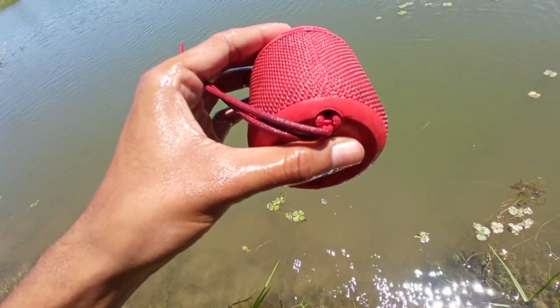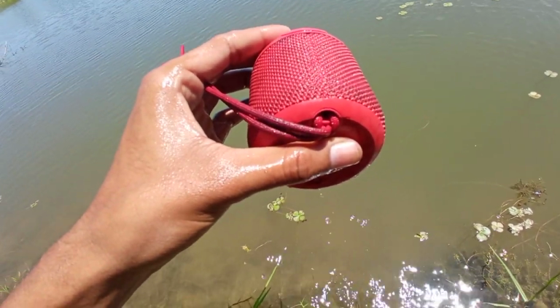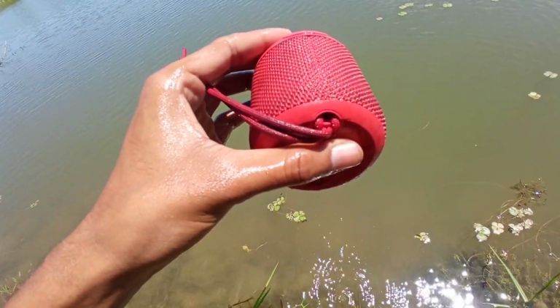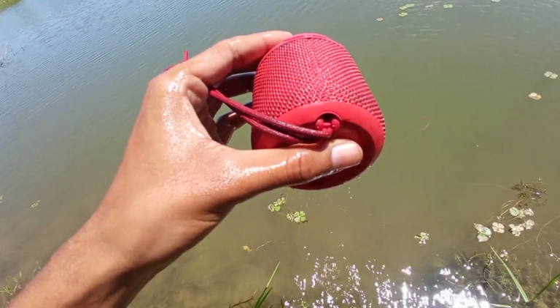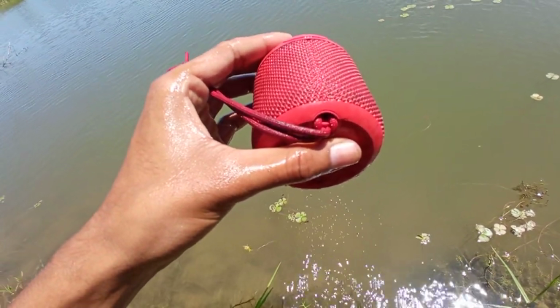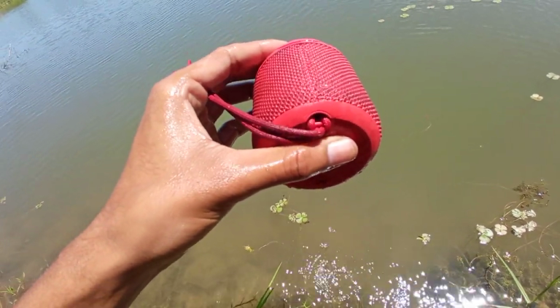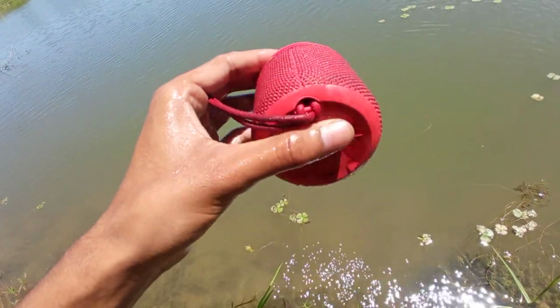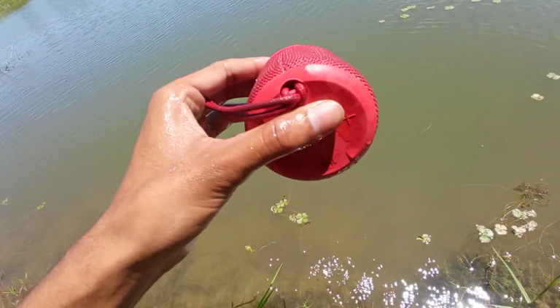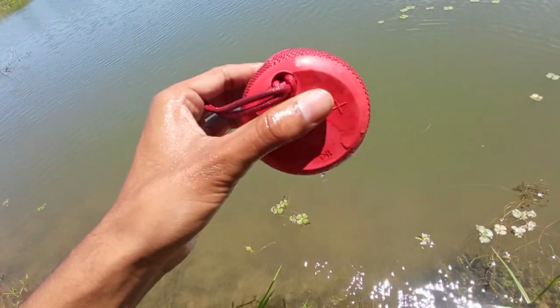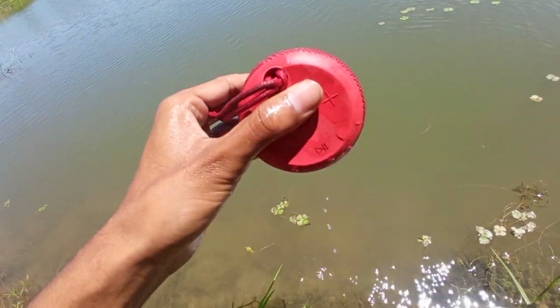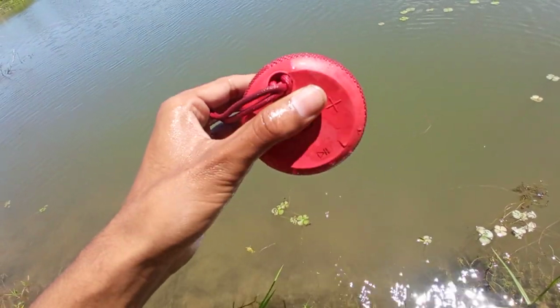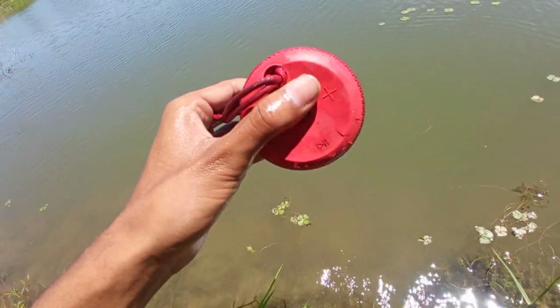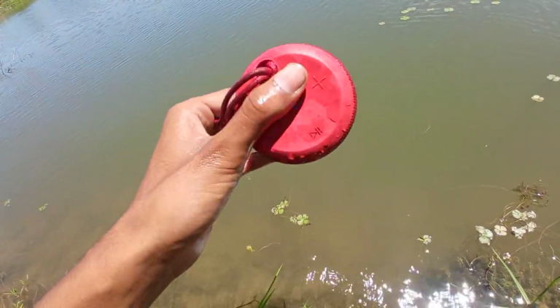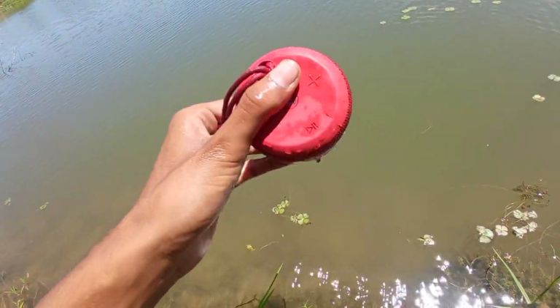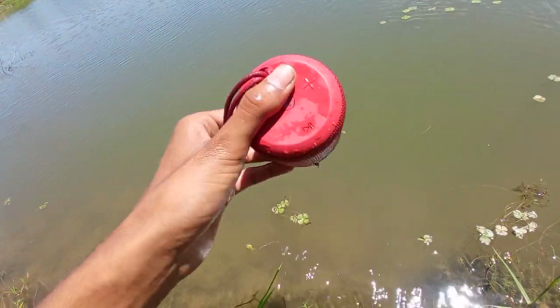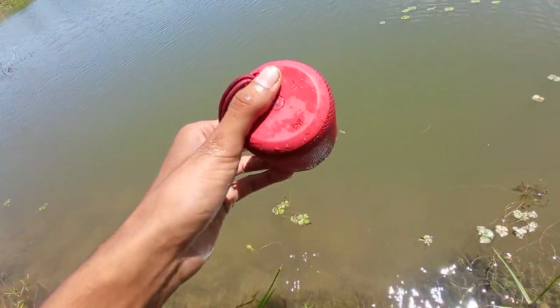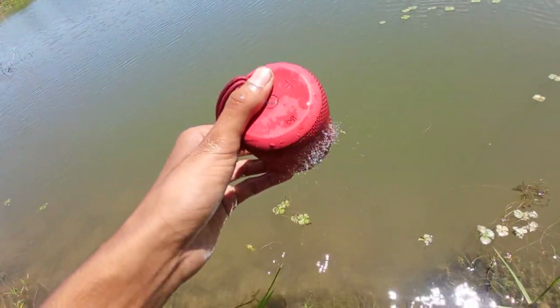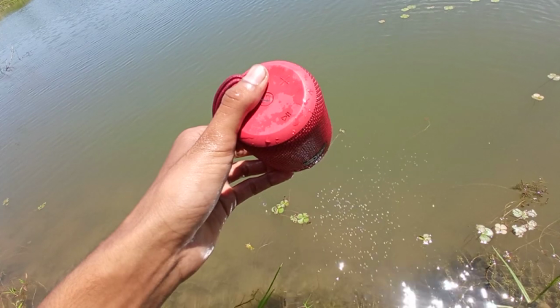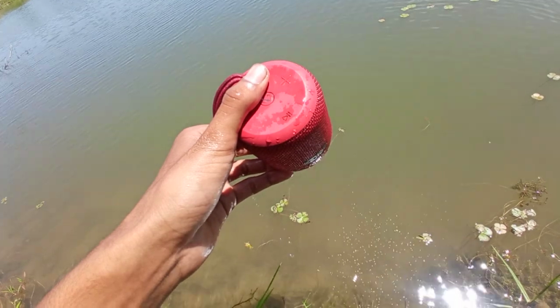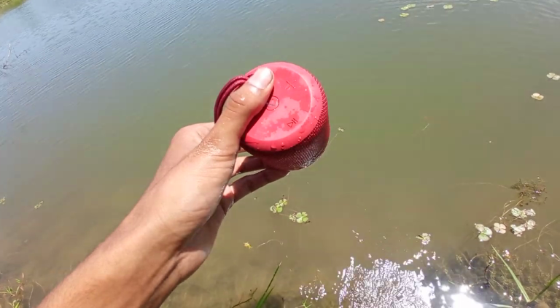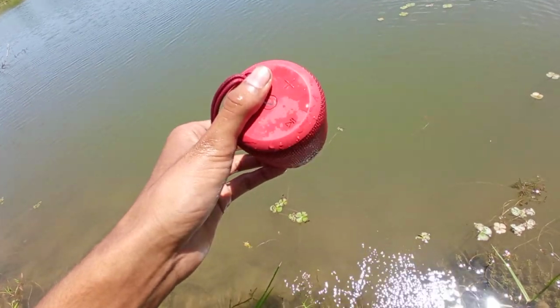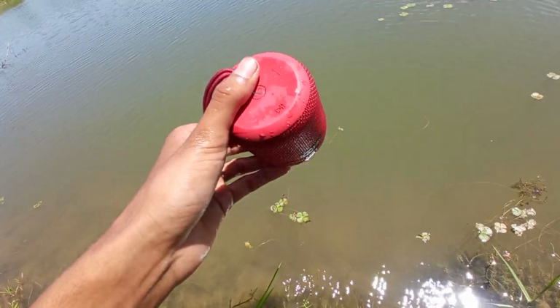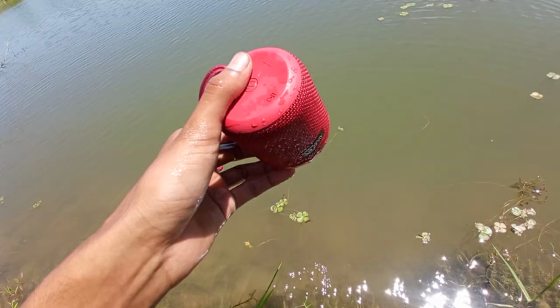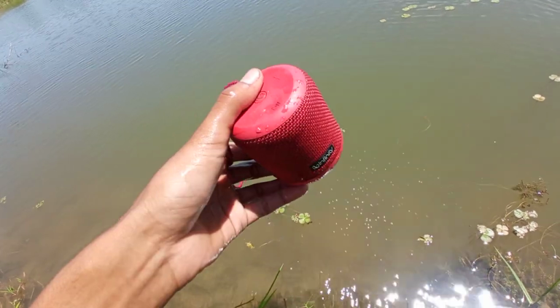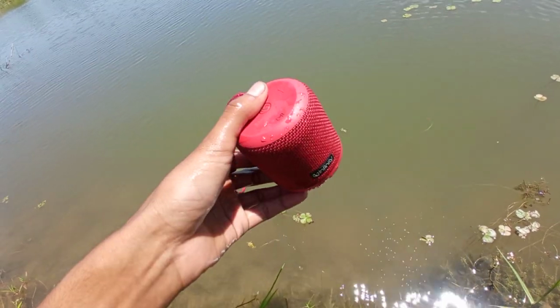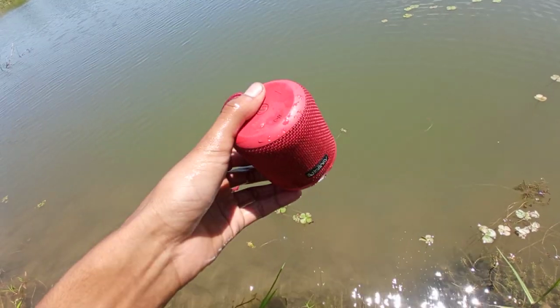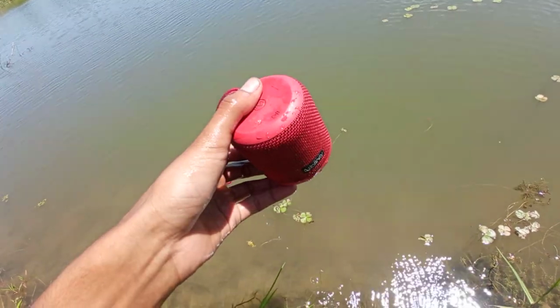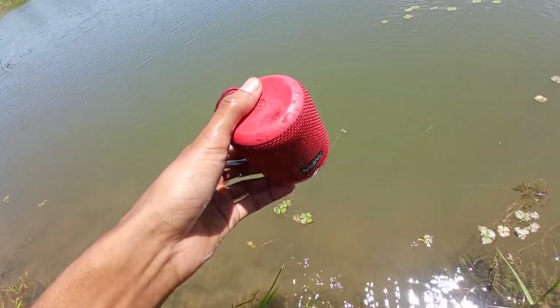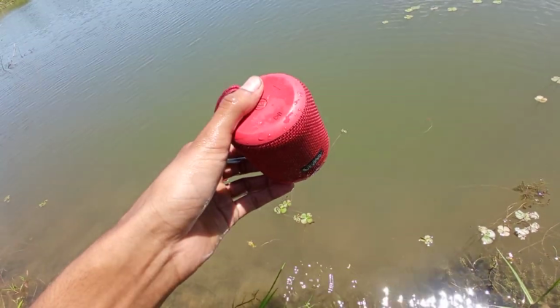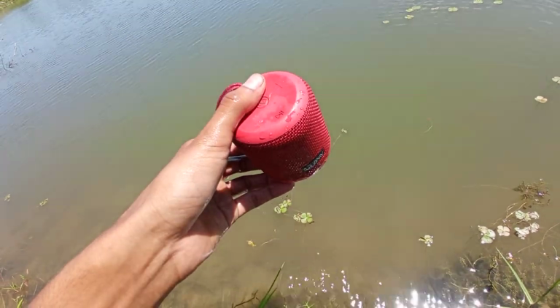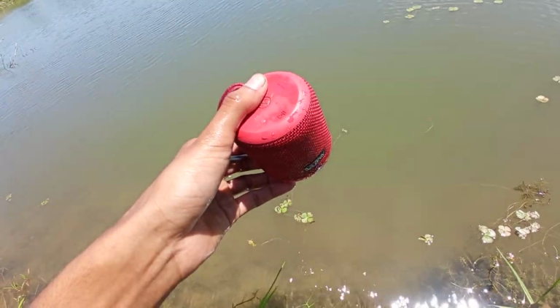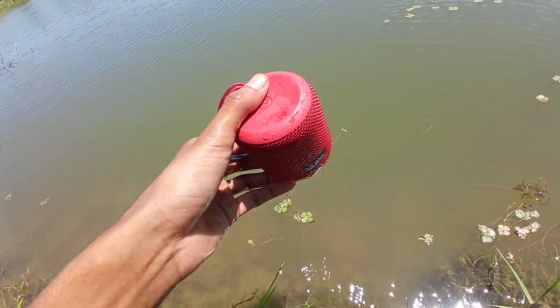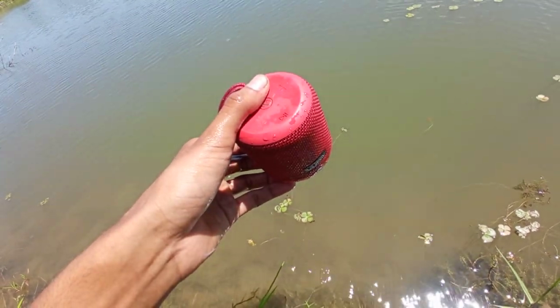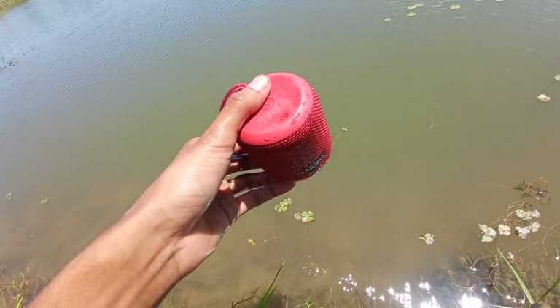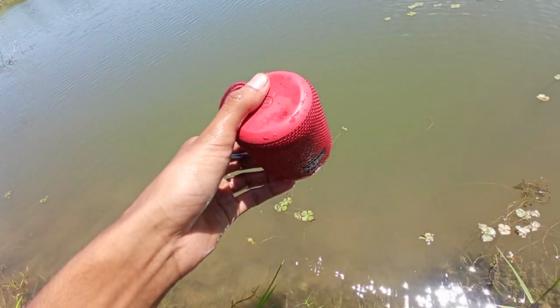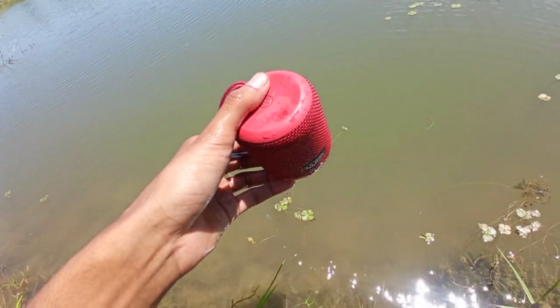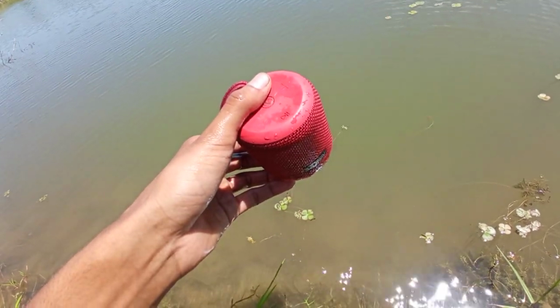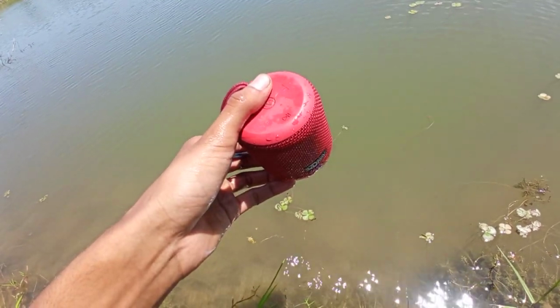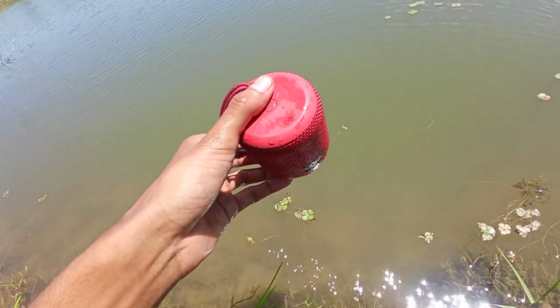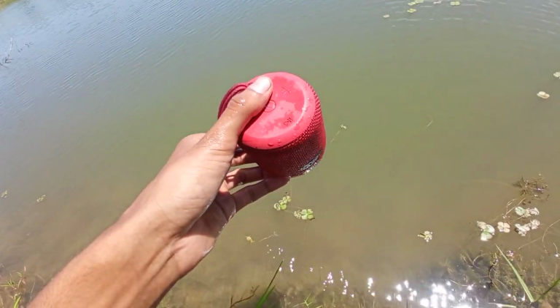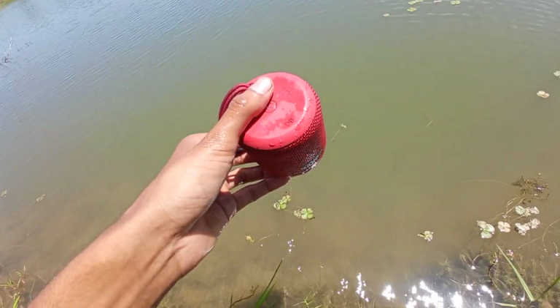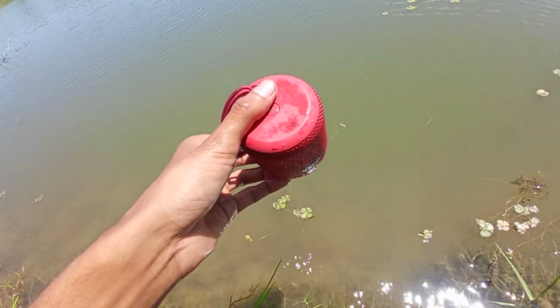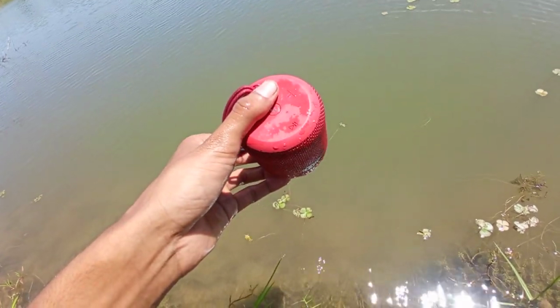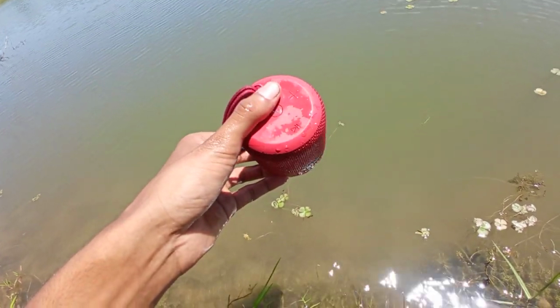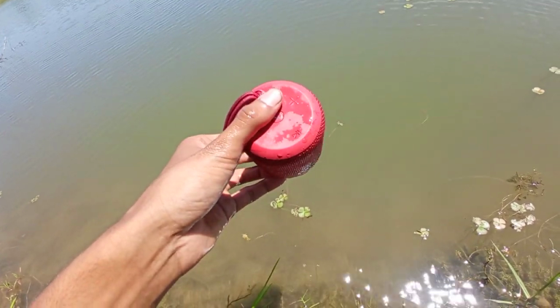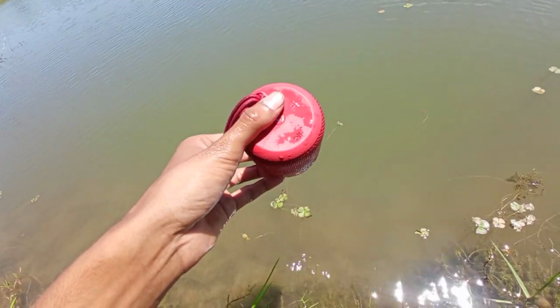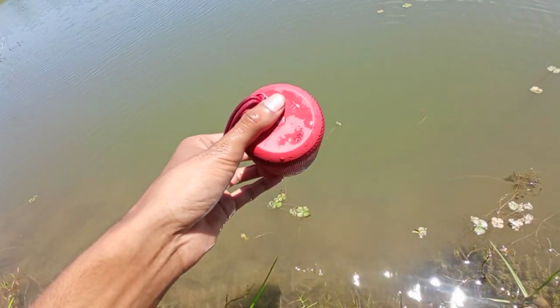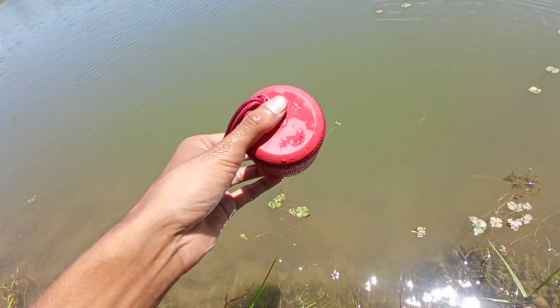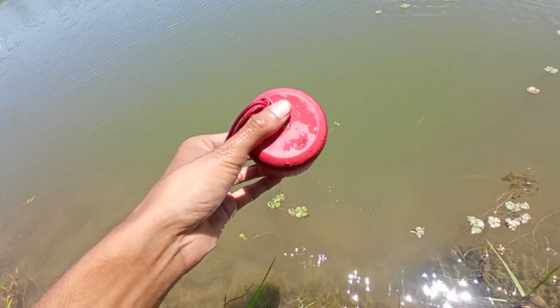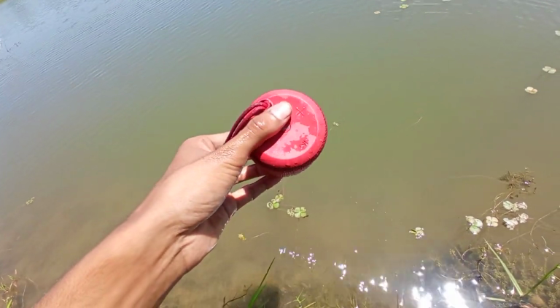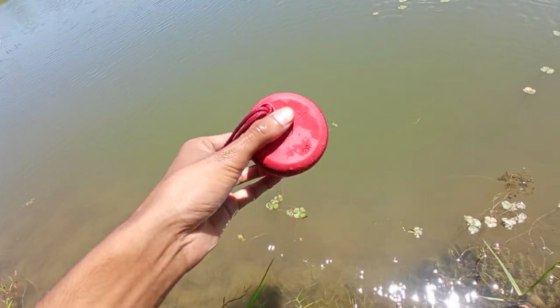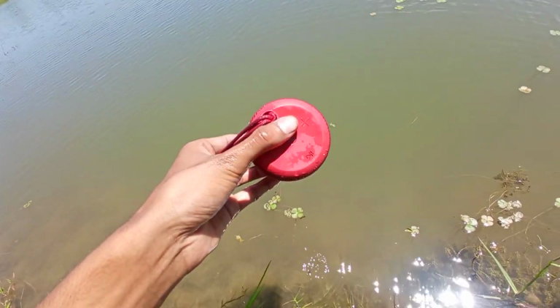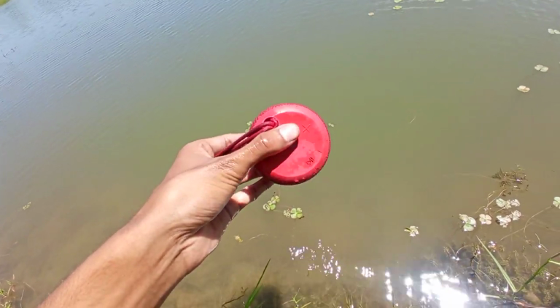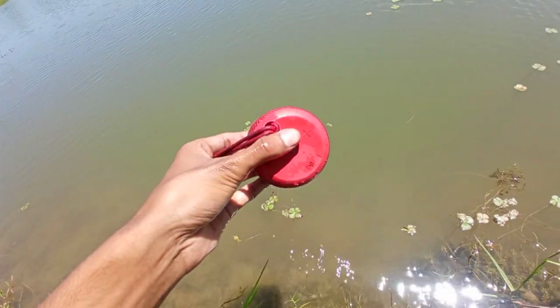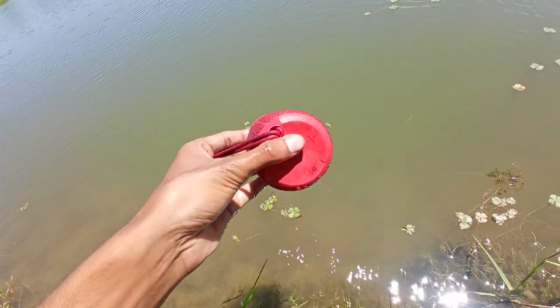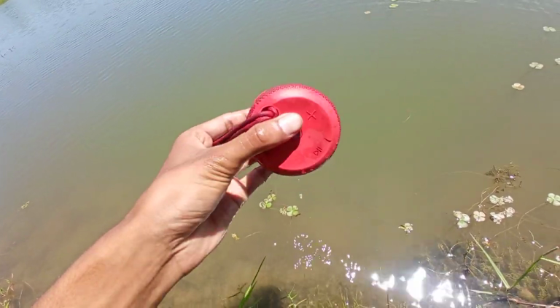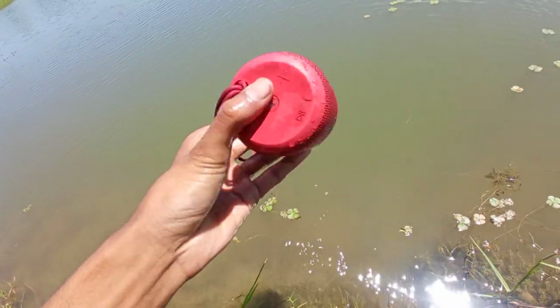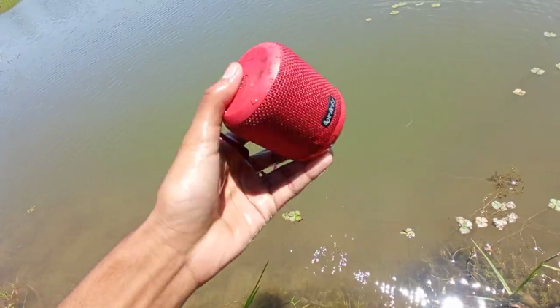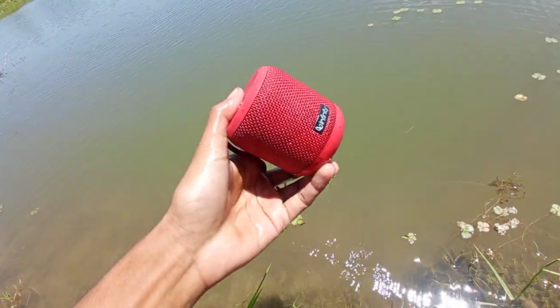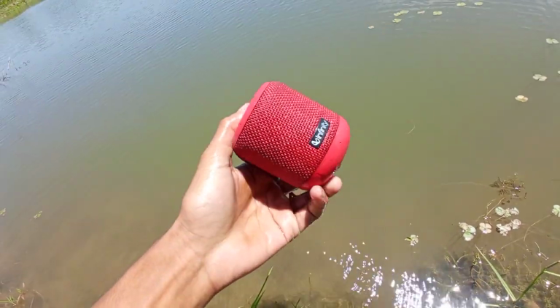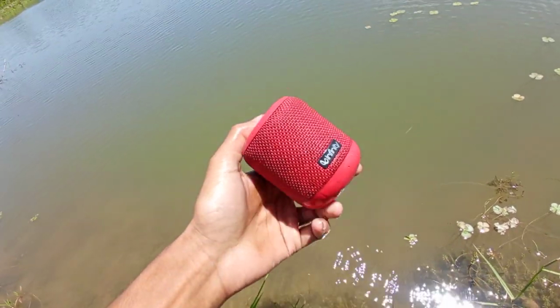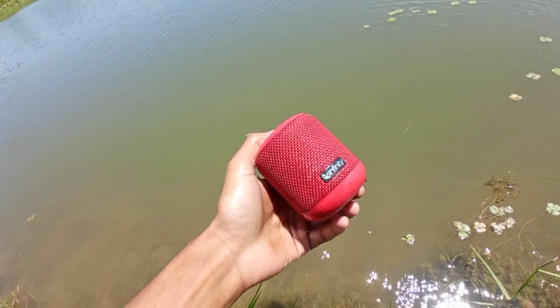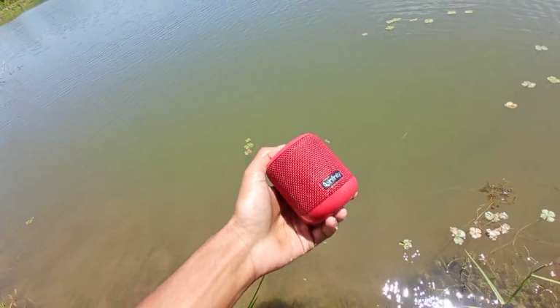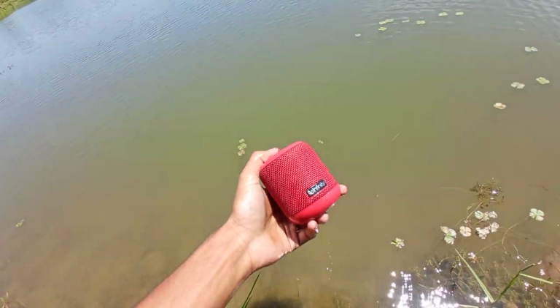We will test this — this is the first time we will test this, the first time we are playing. Yeah, it's a girl.